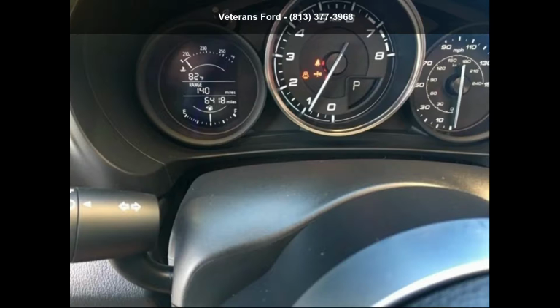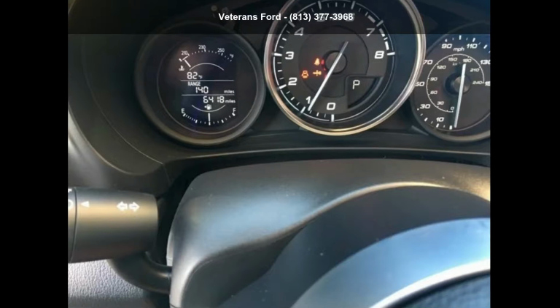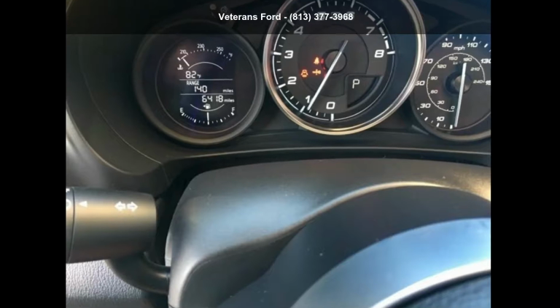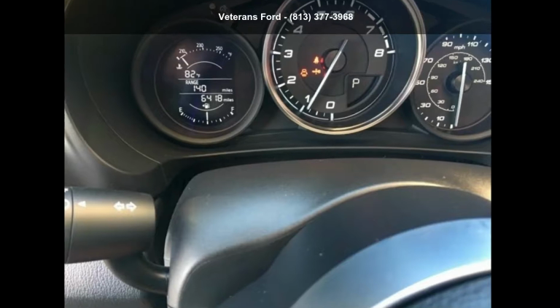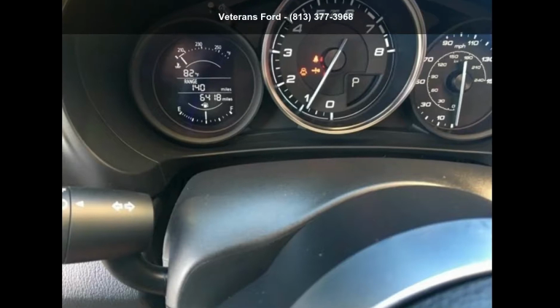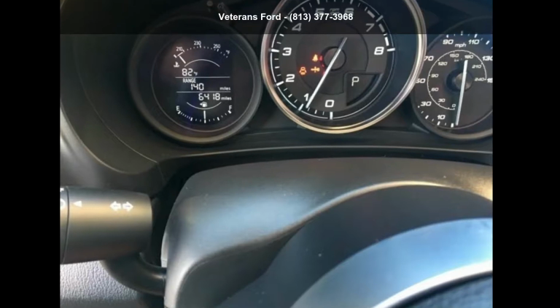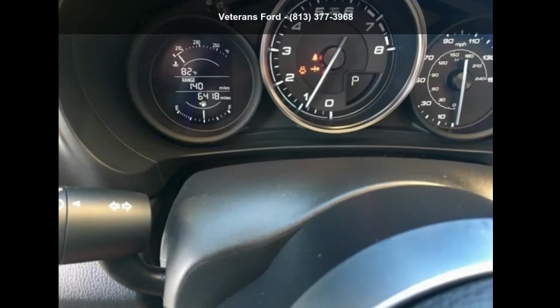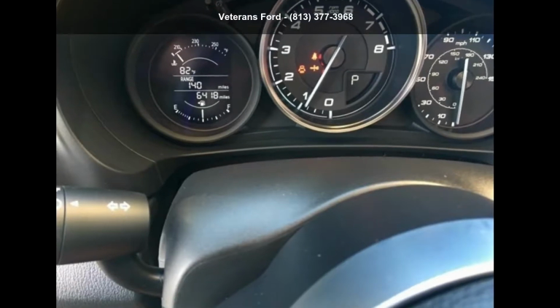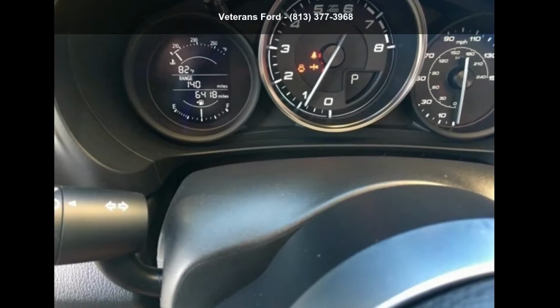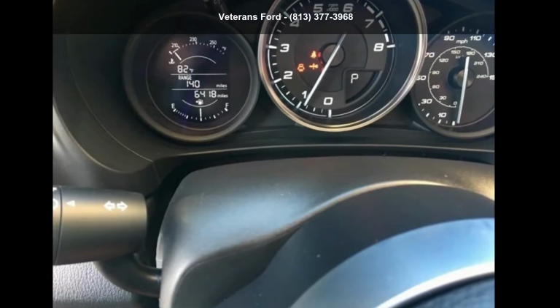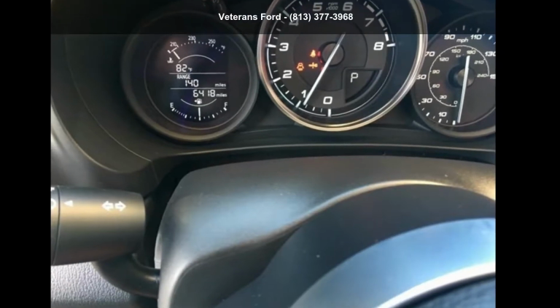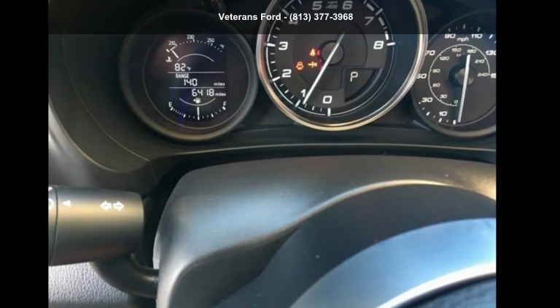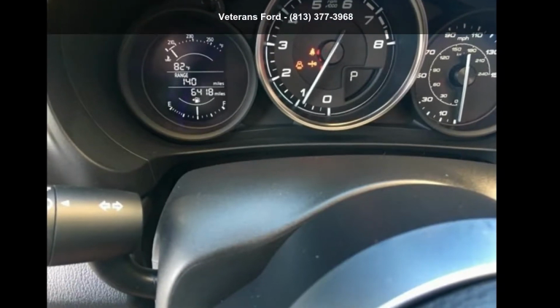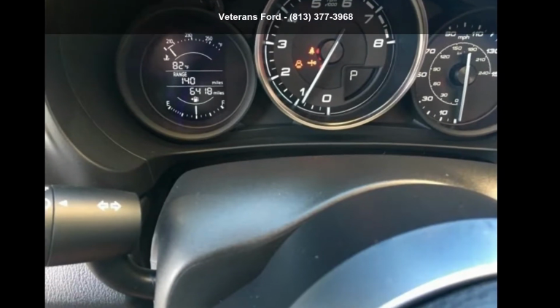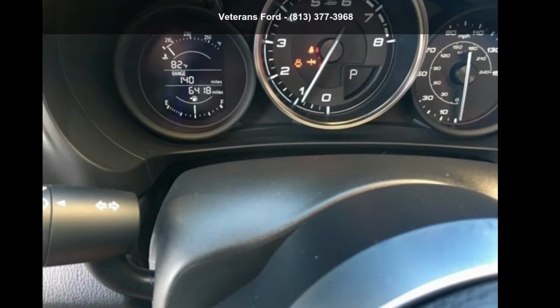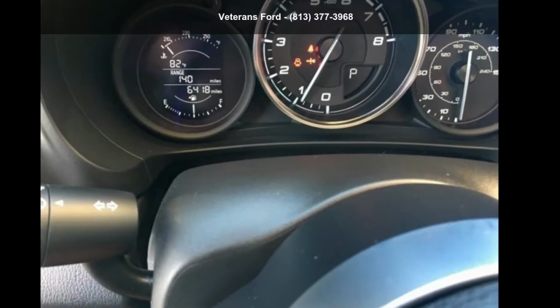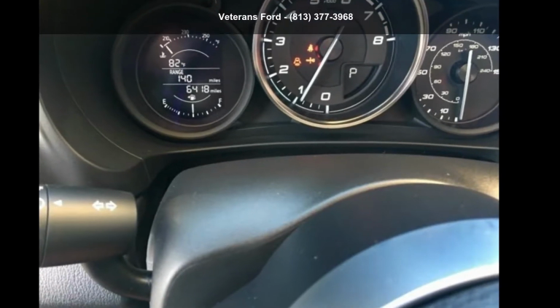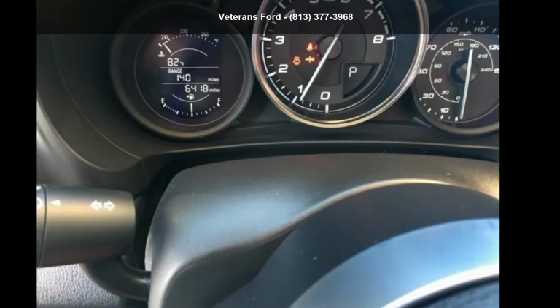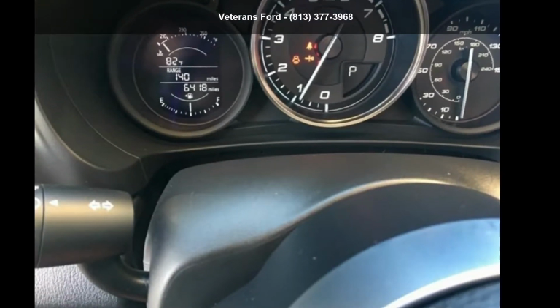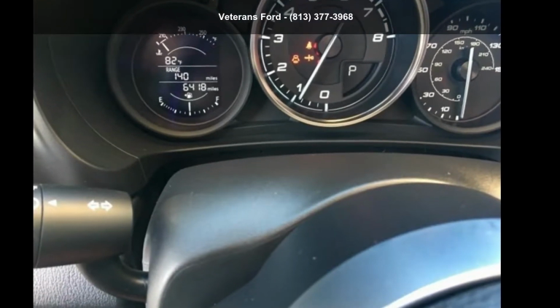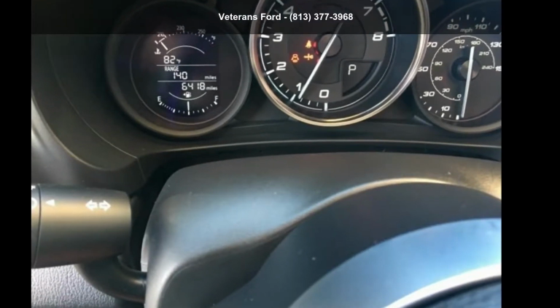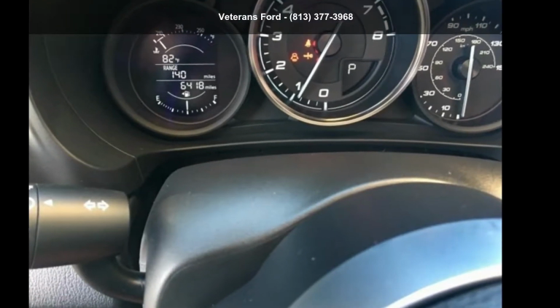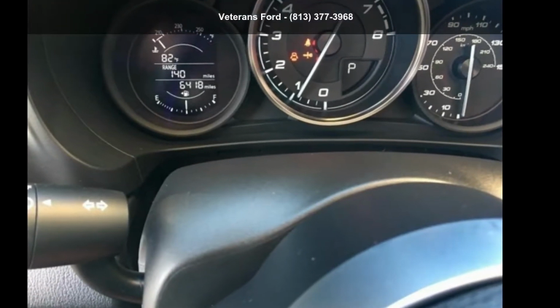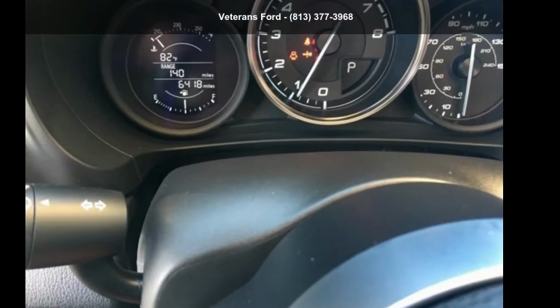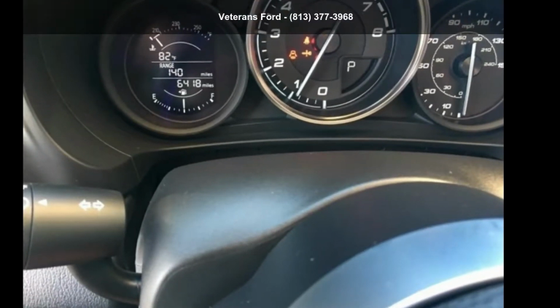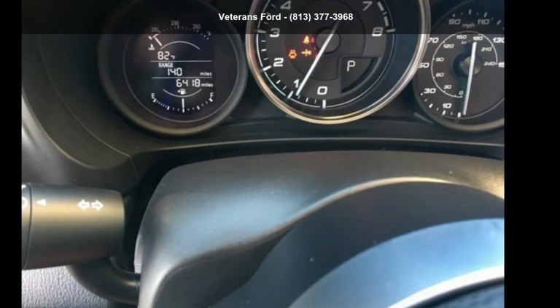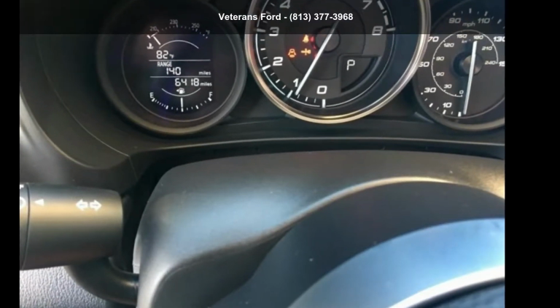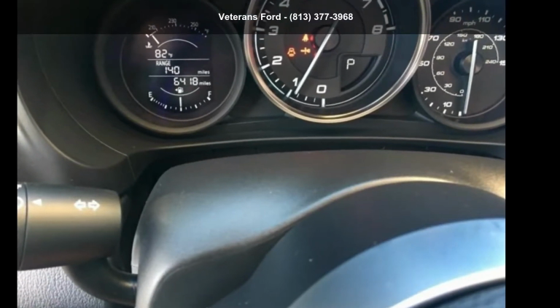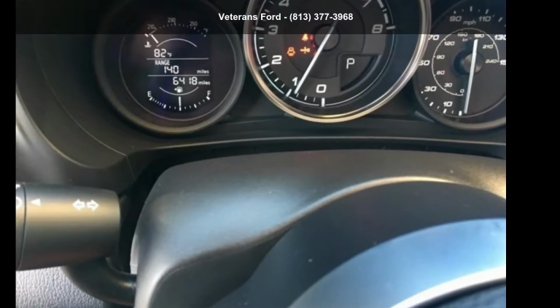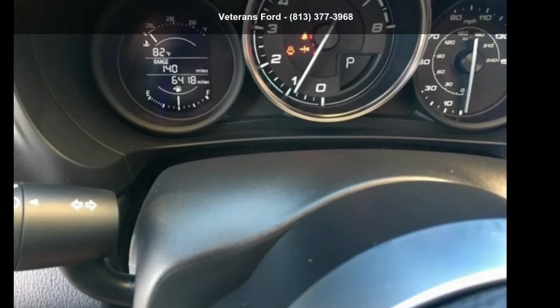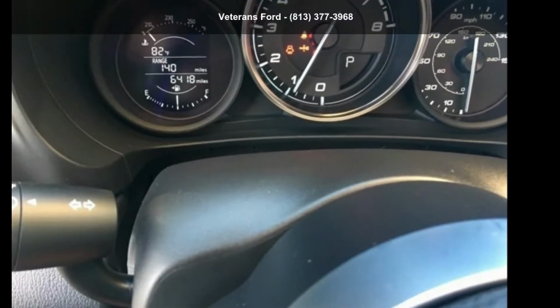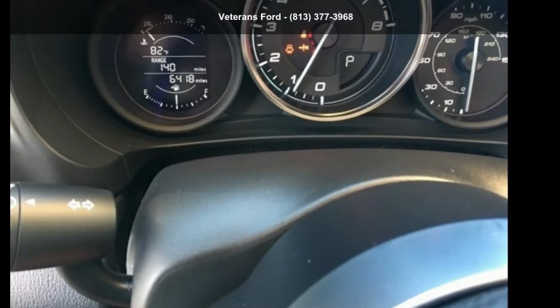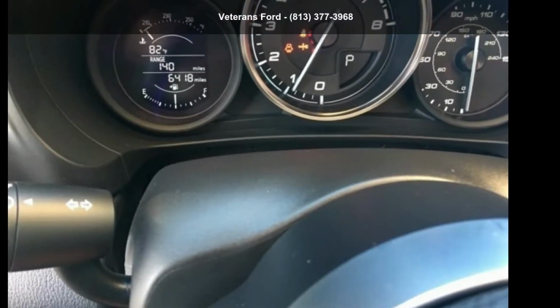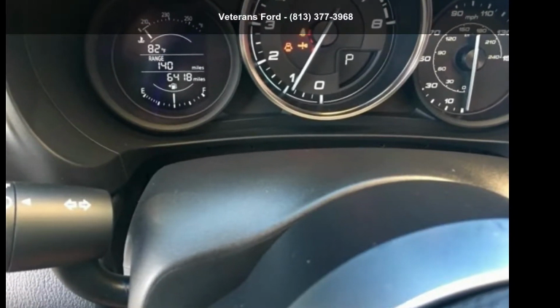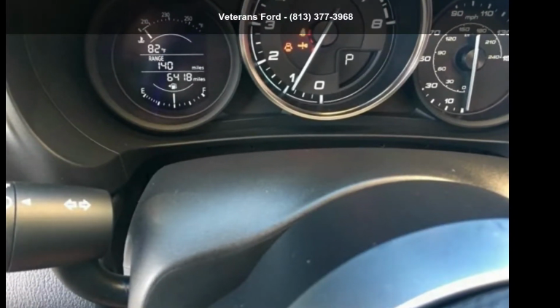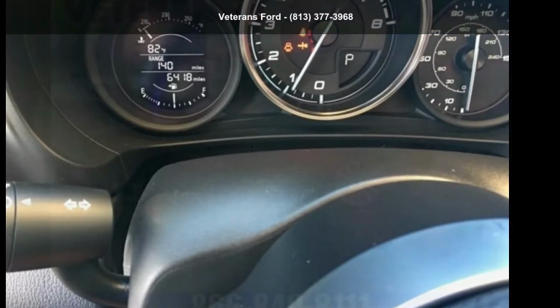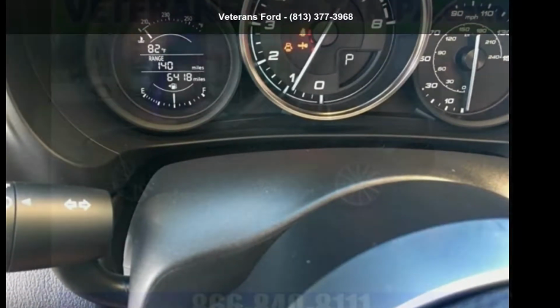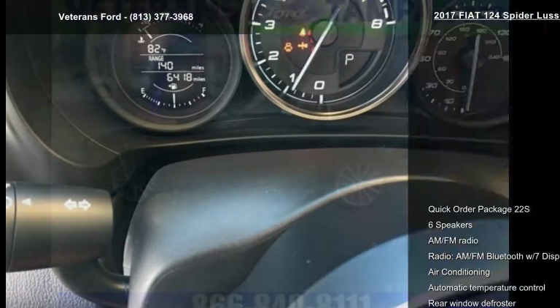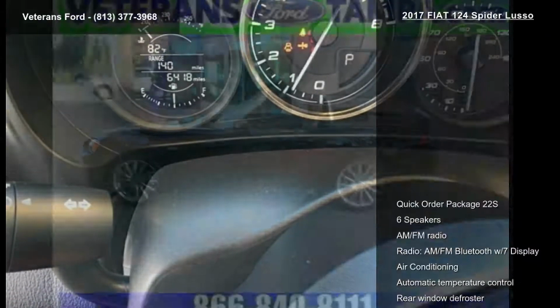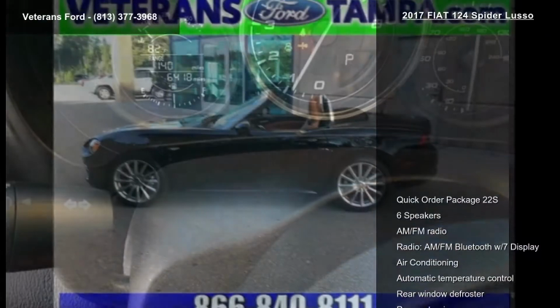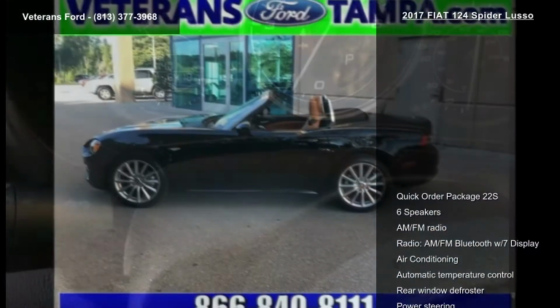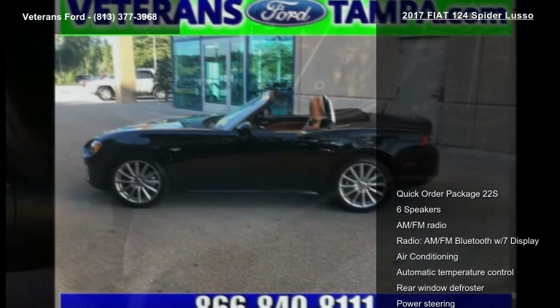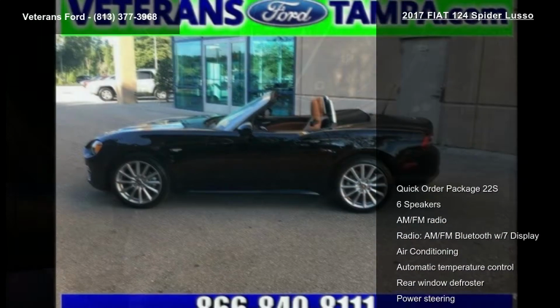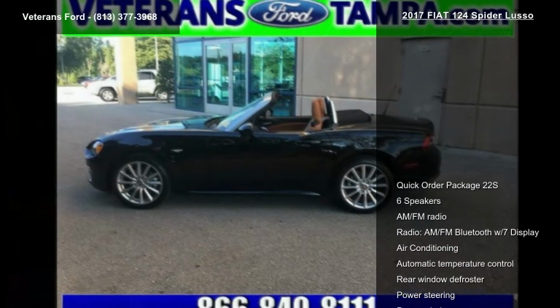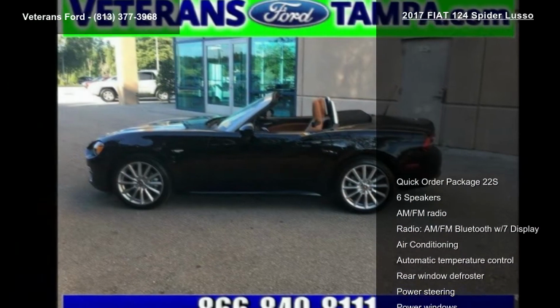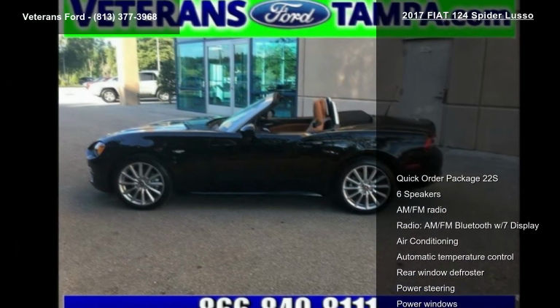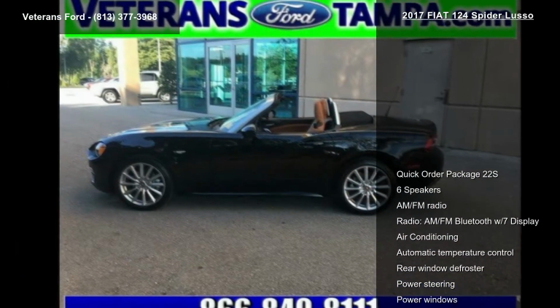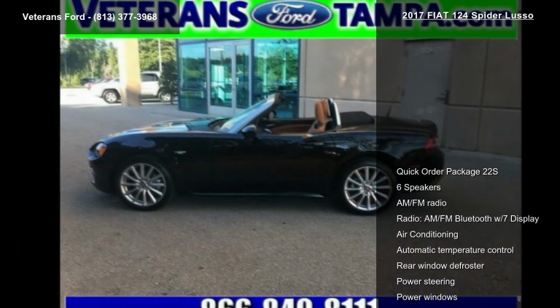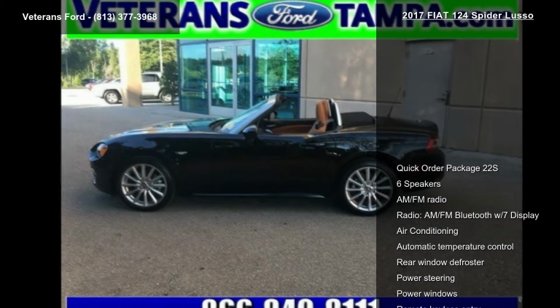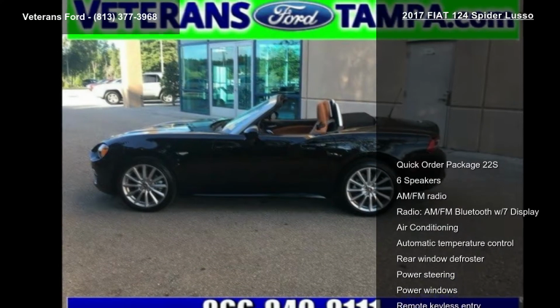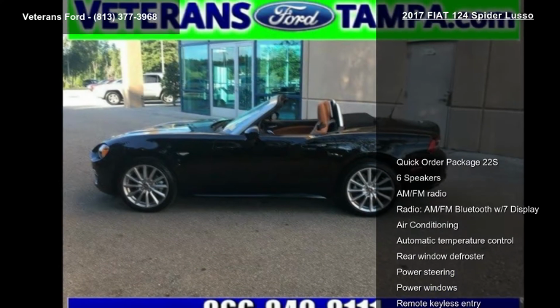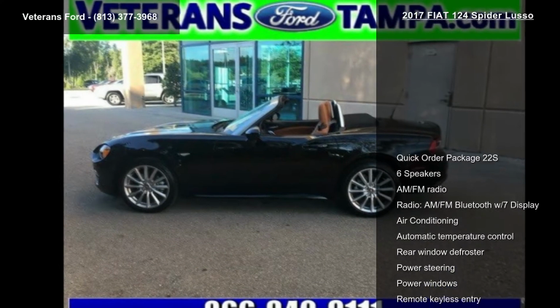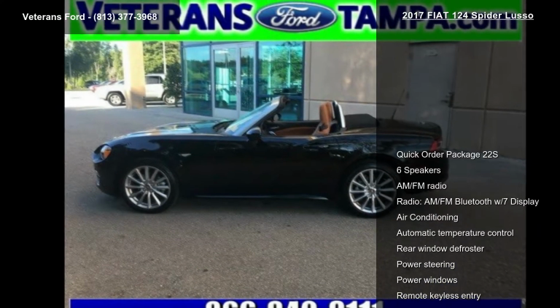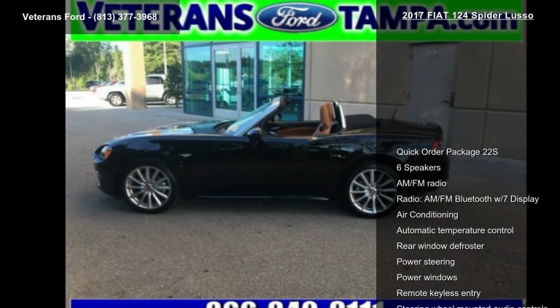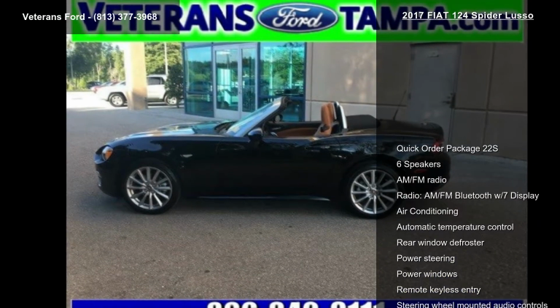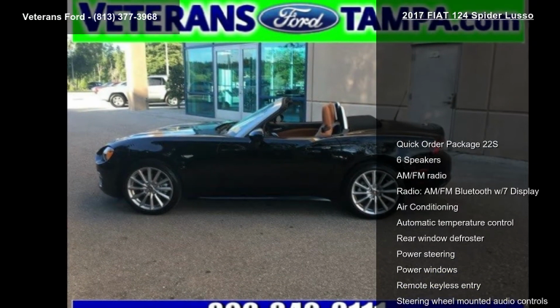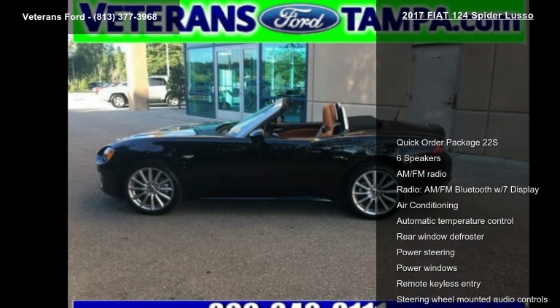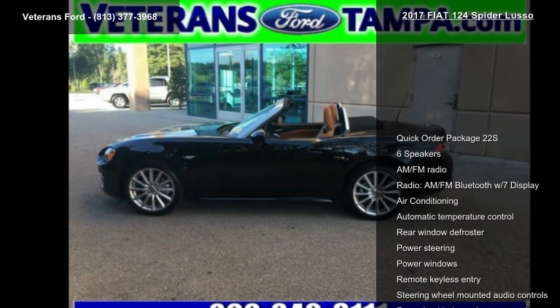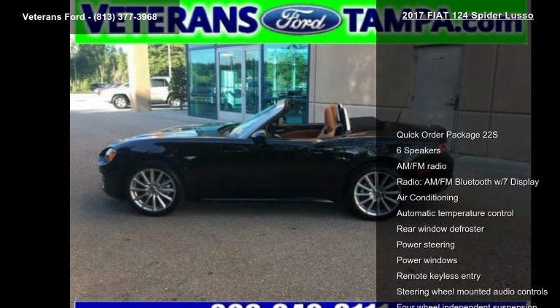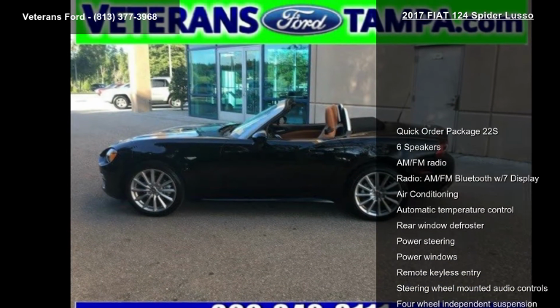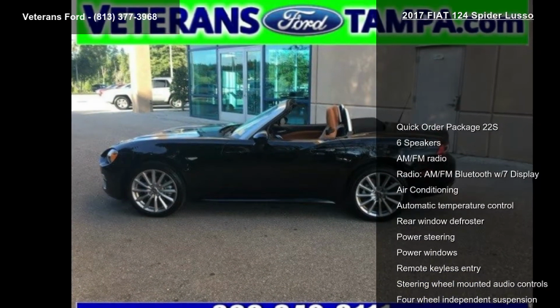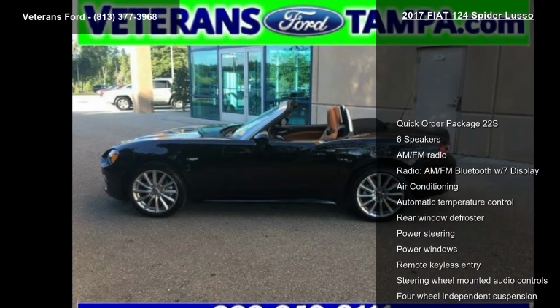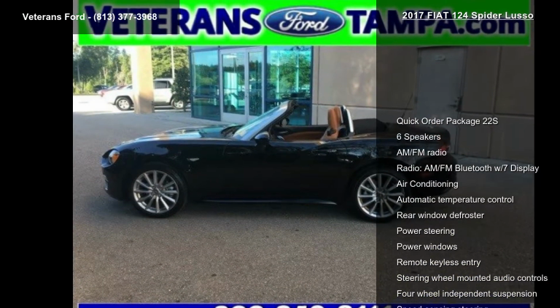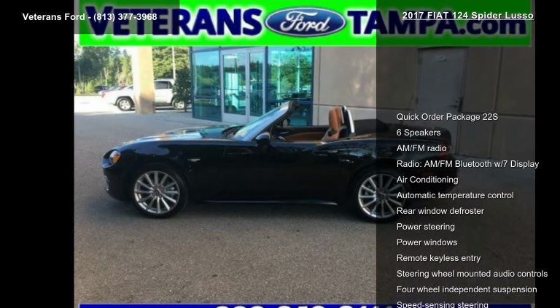Step into the Fiat 2017-124 Spyder Lusso. This may be the set of wheels you've been looking for.